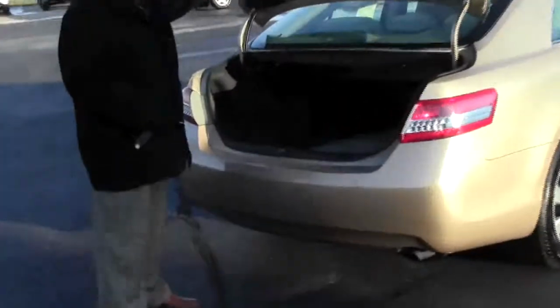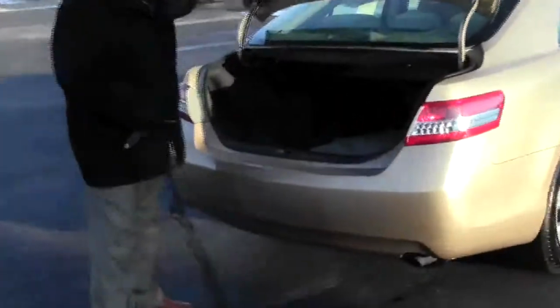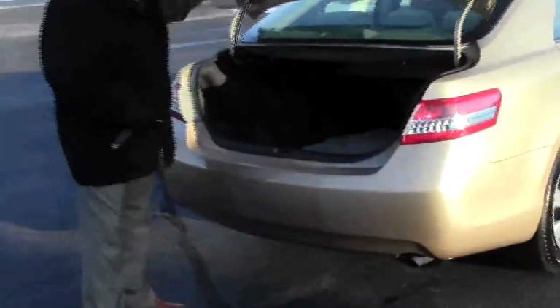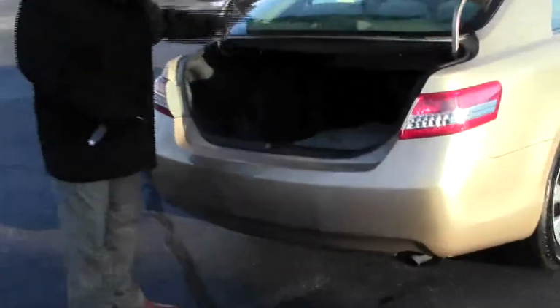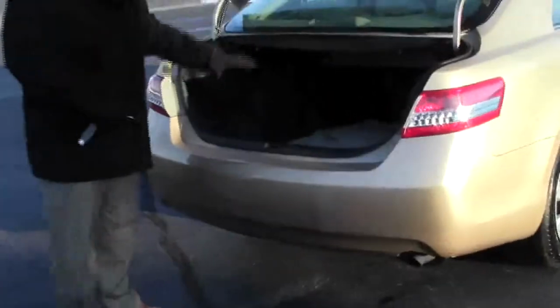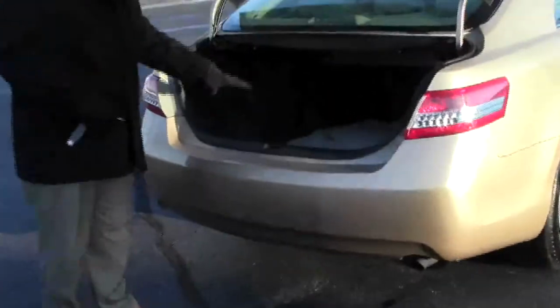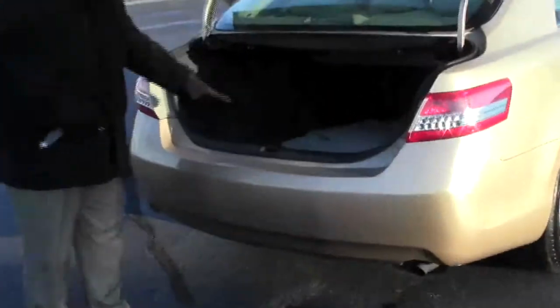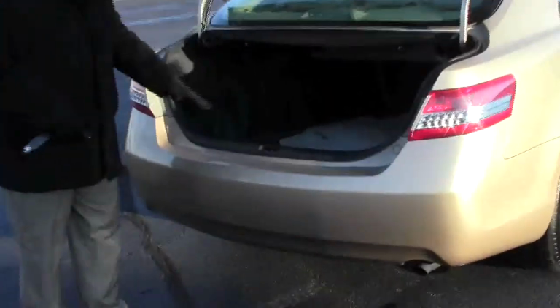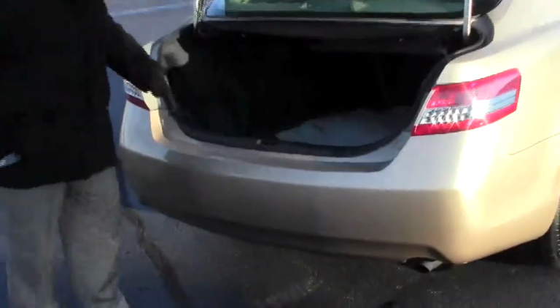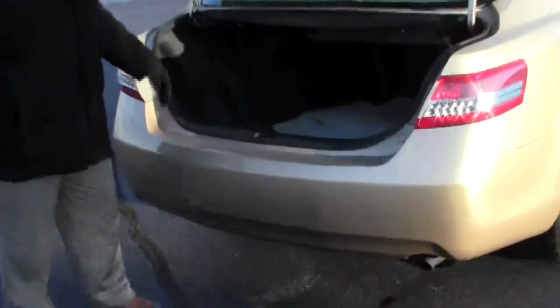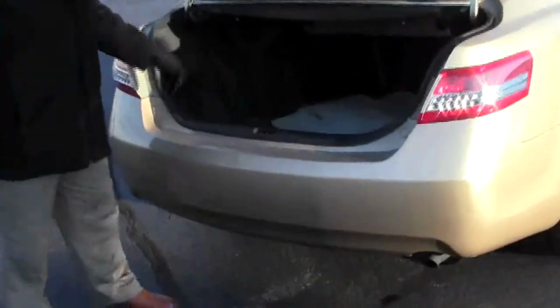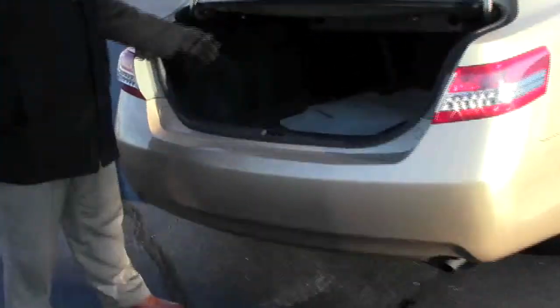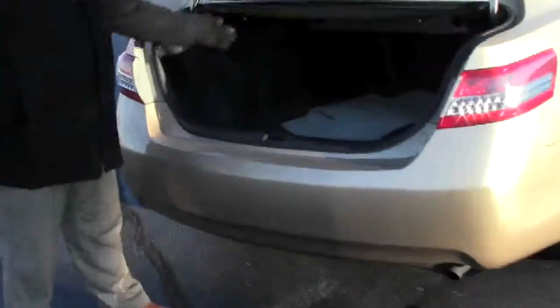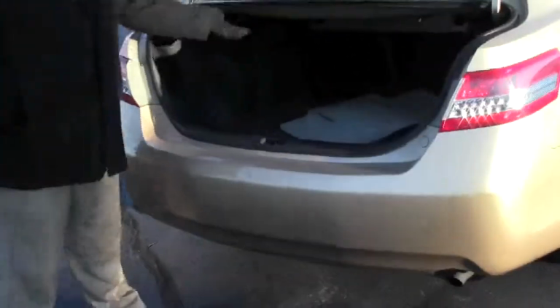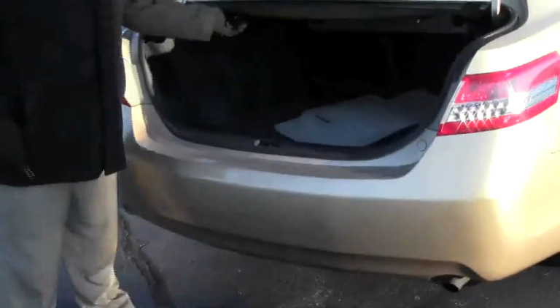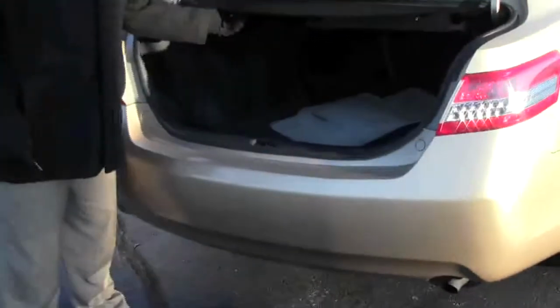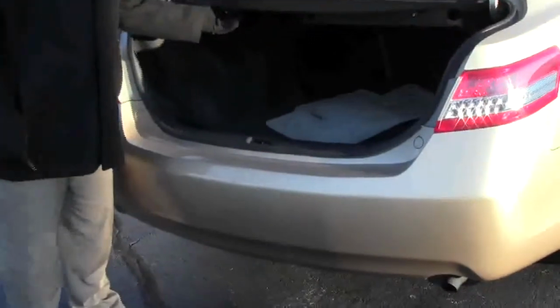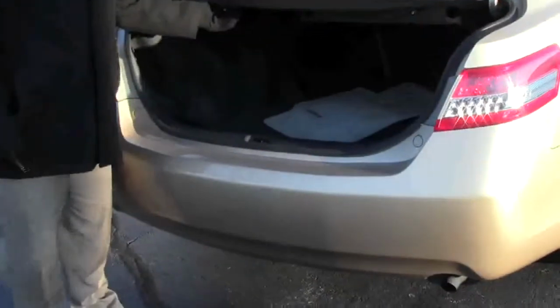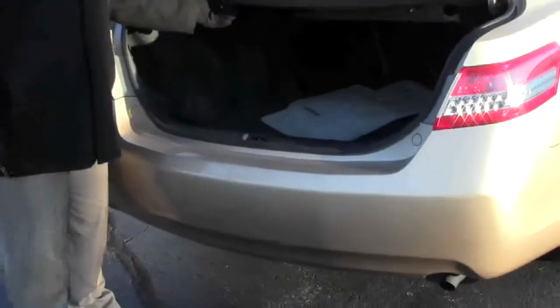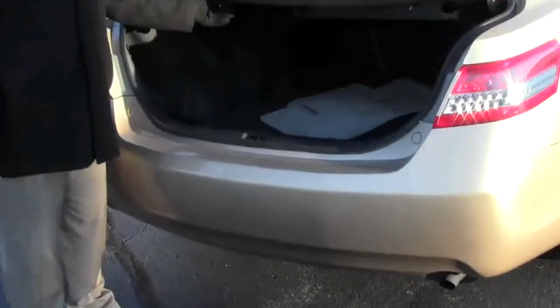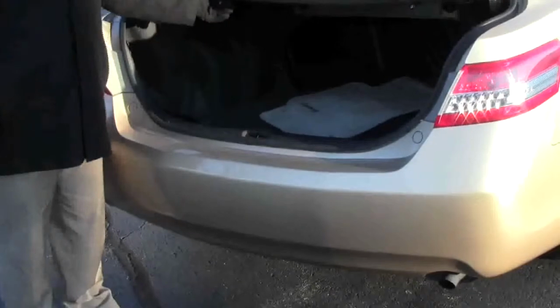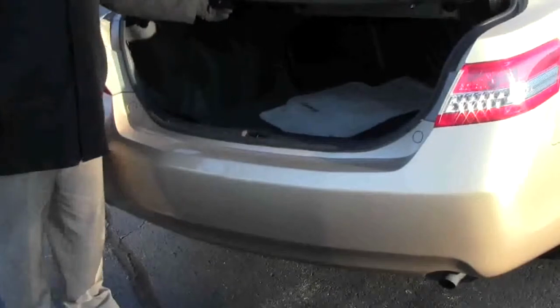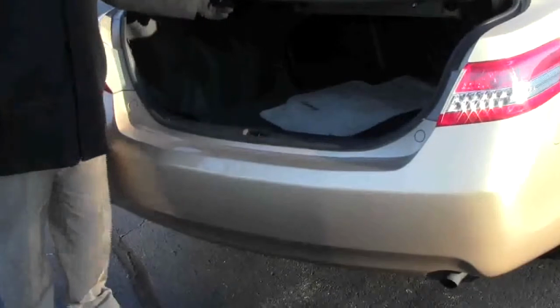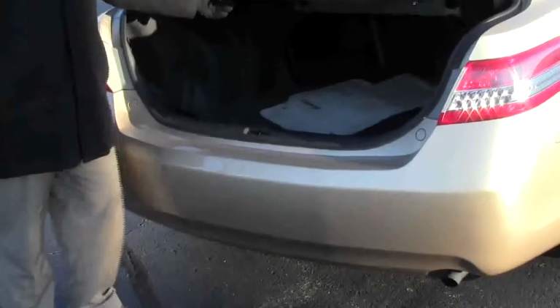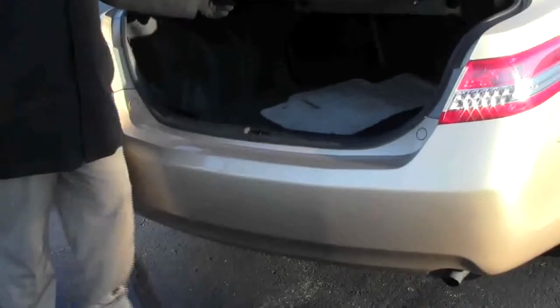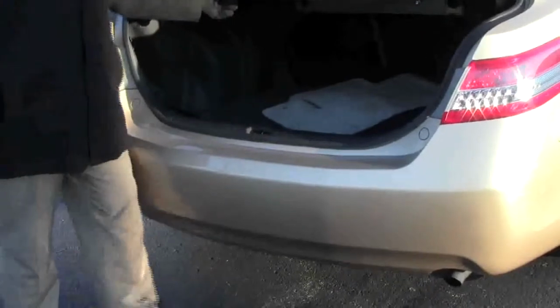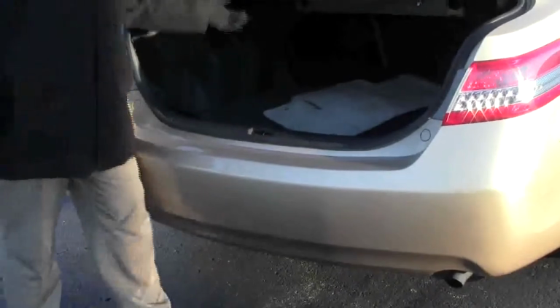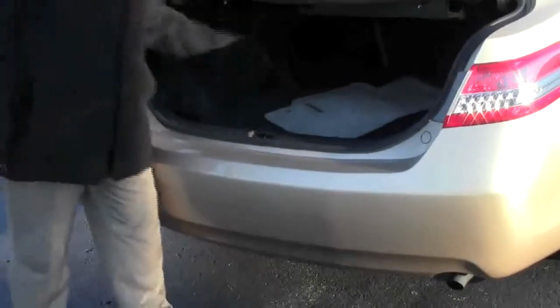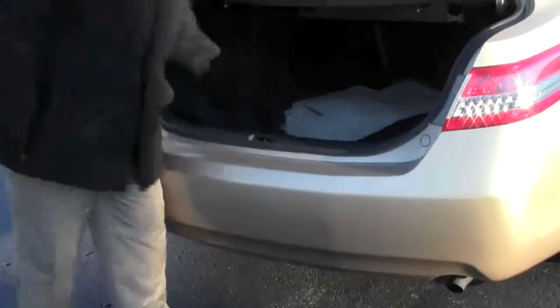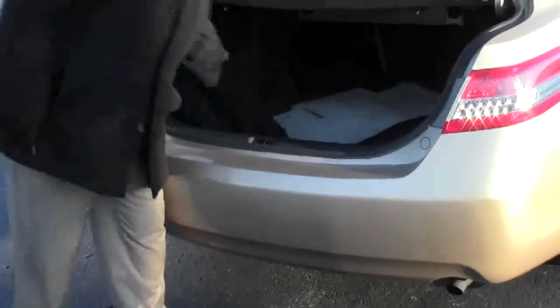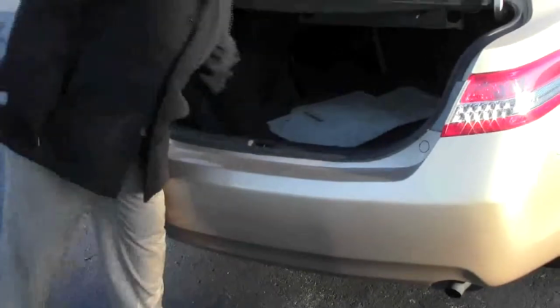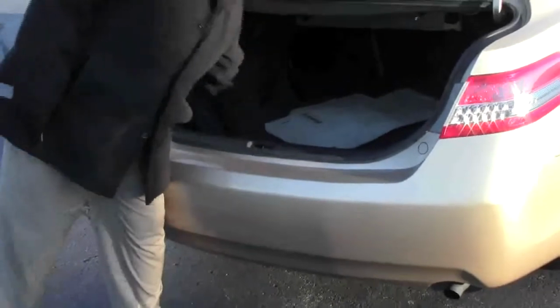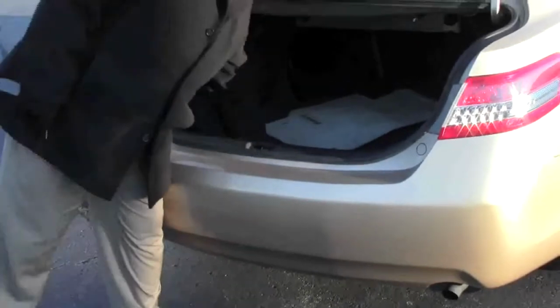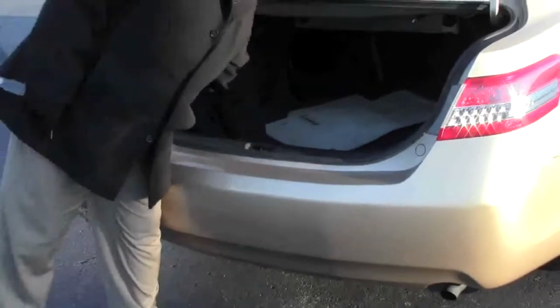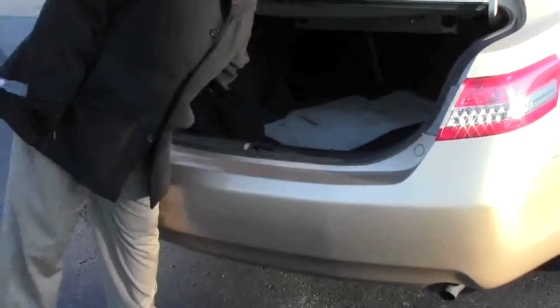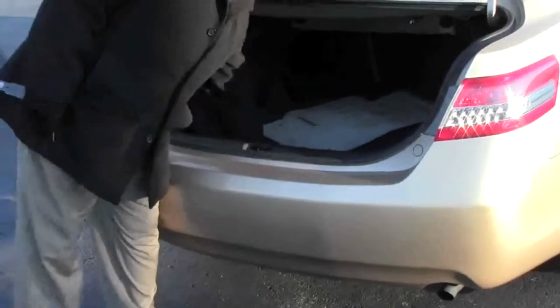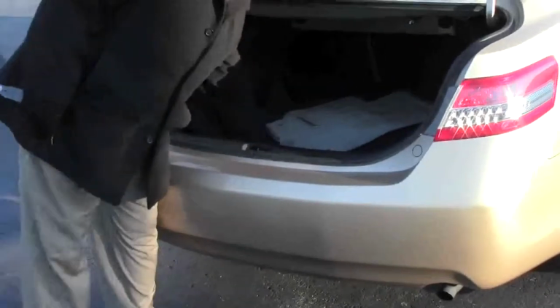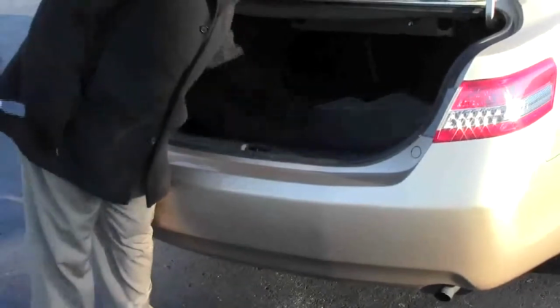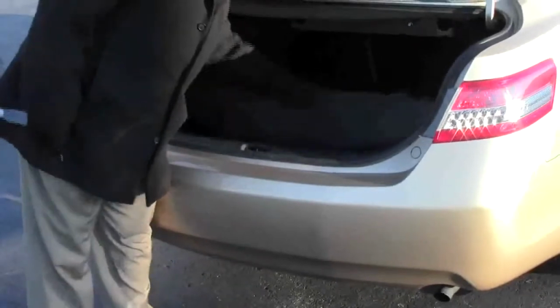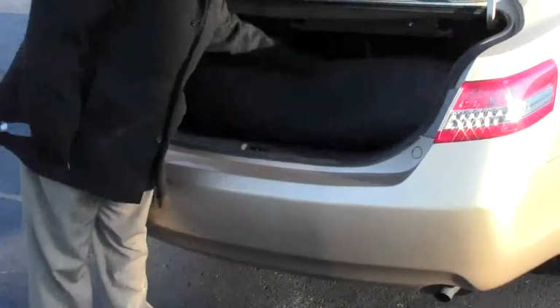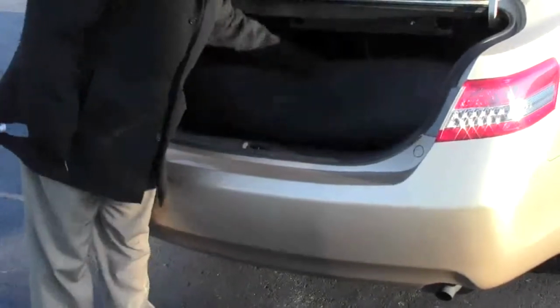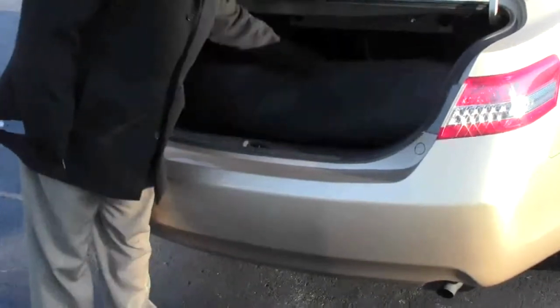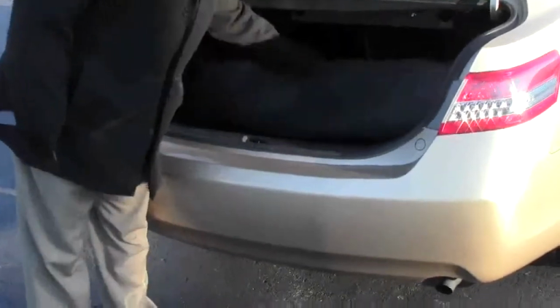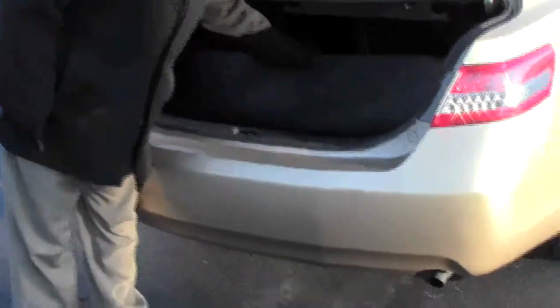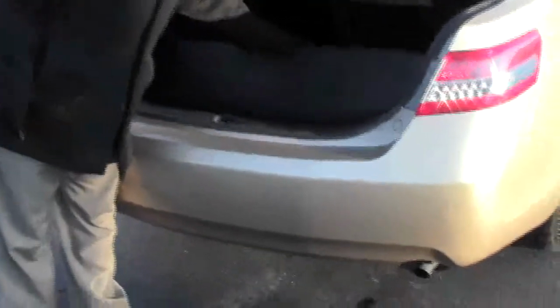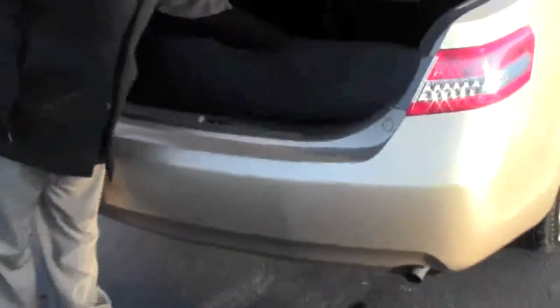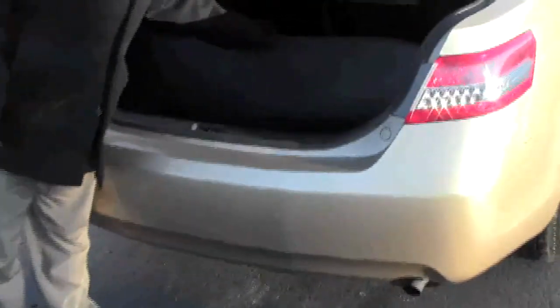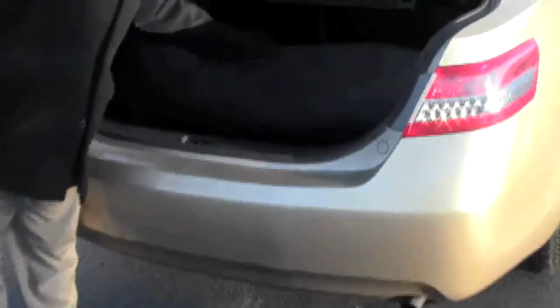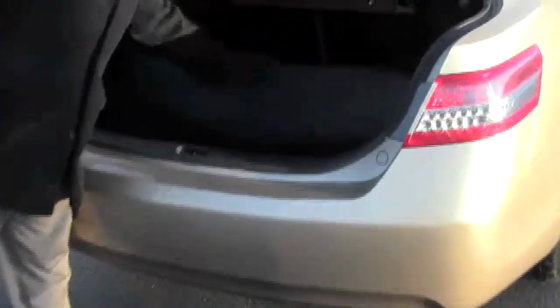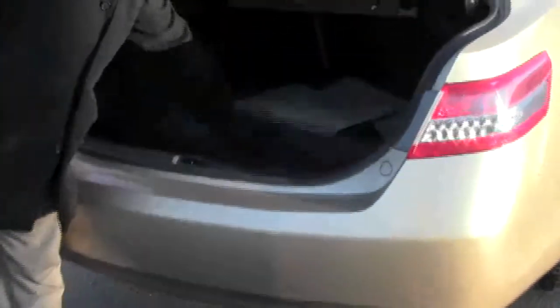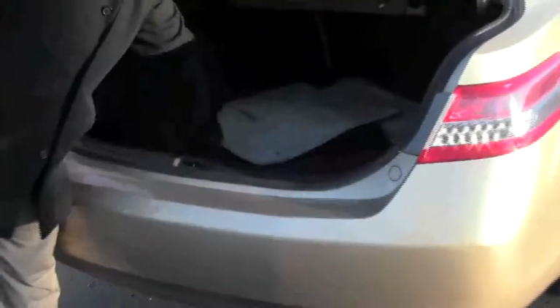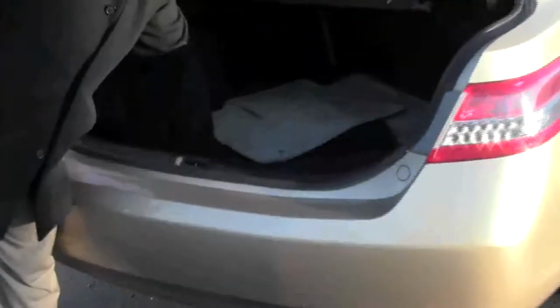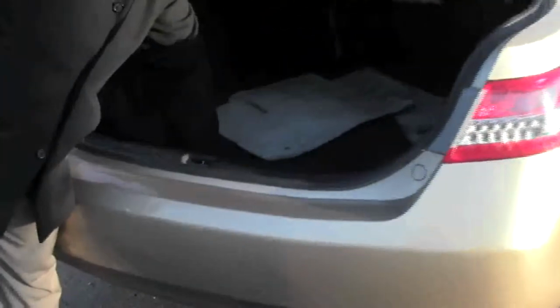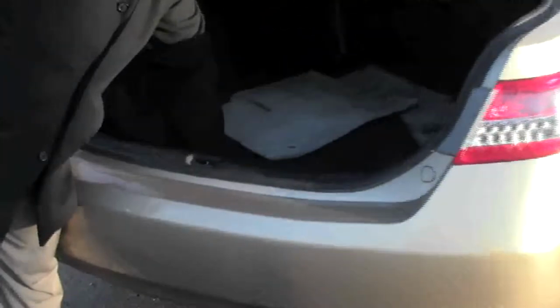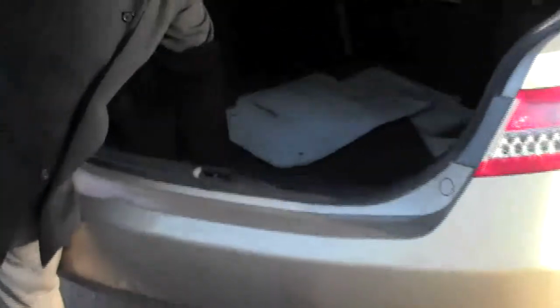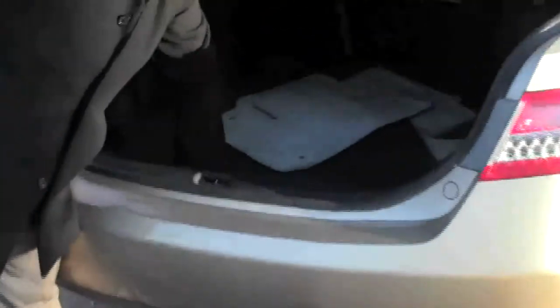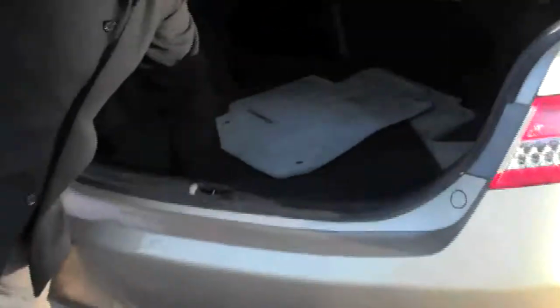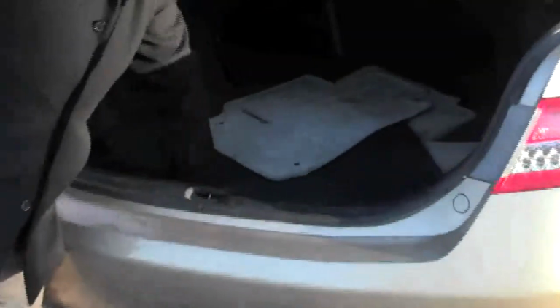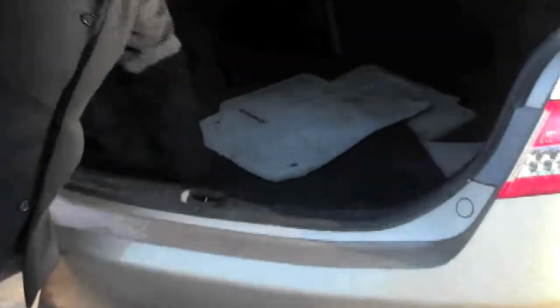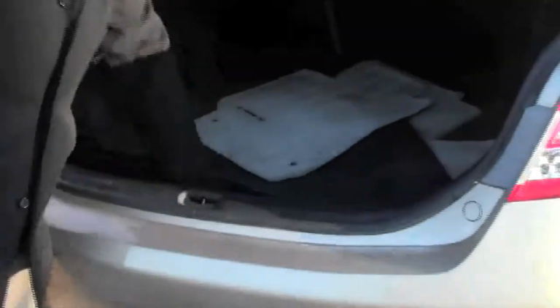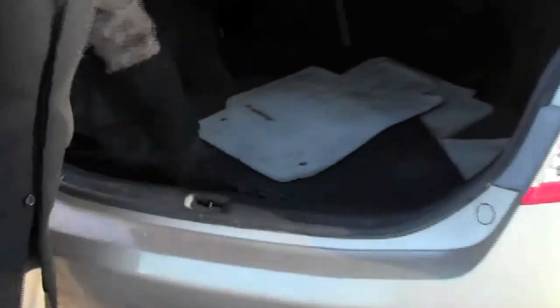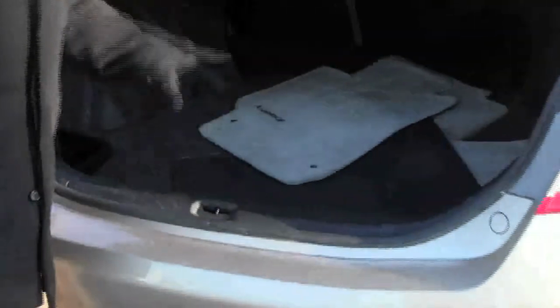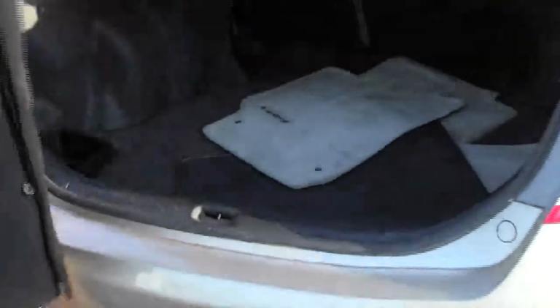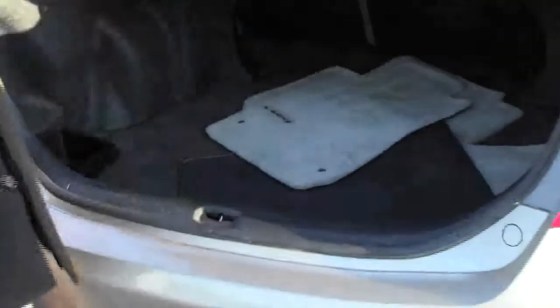All the floor mats are here, fold-down seats if you need the additional space, a nice cargo tray, and spare tire and tools are underneath.